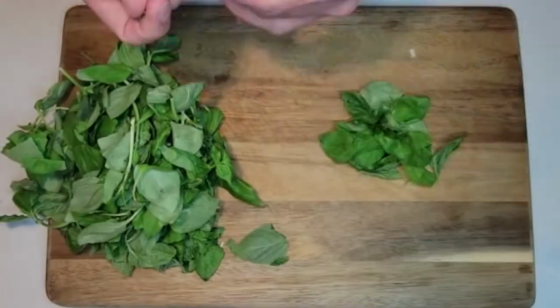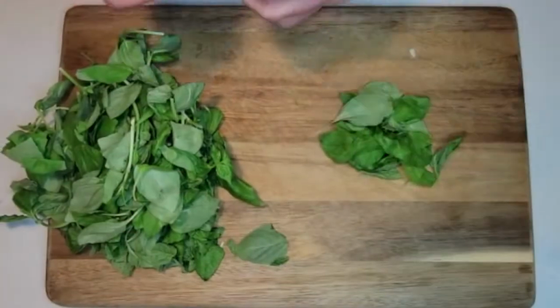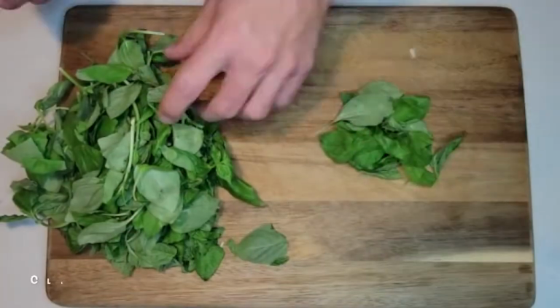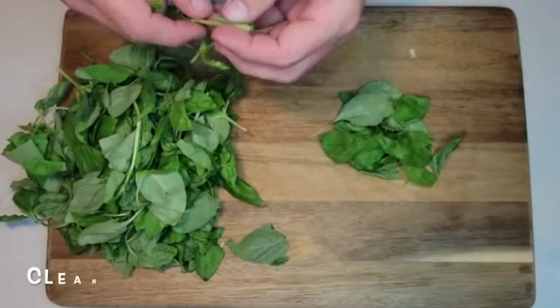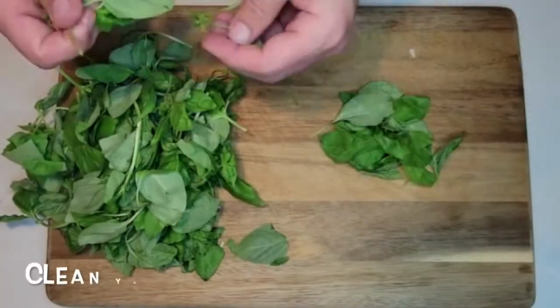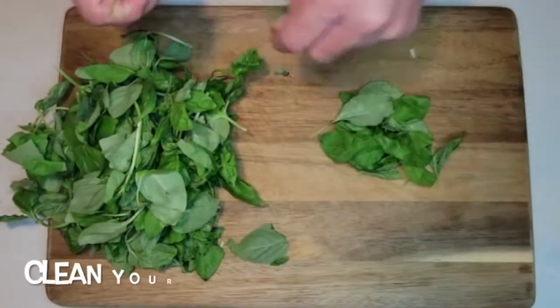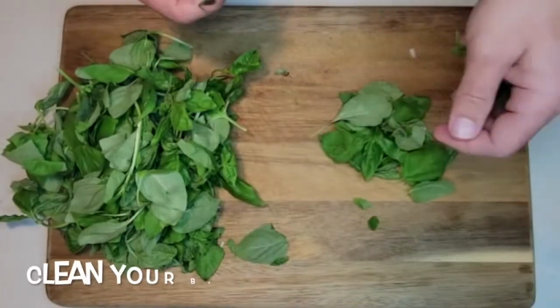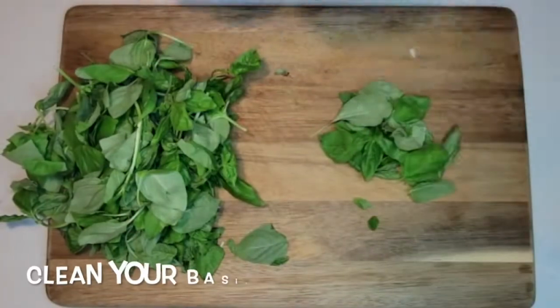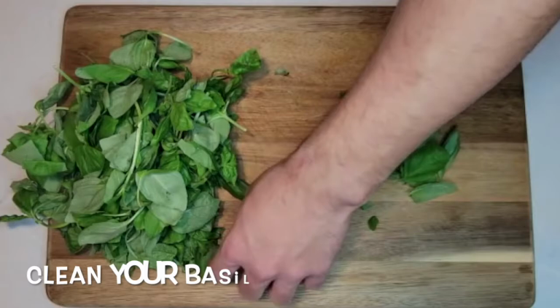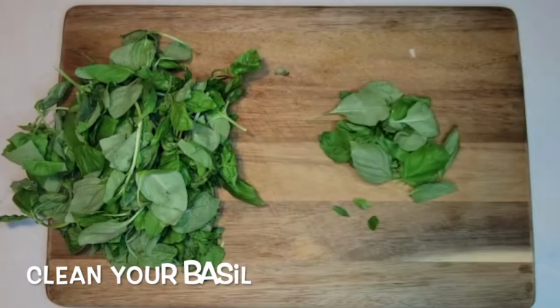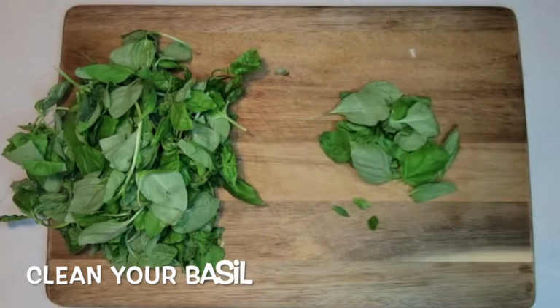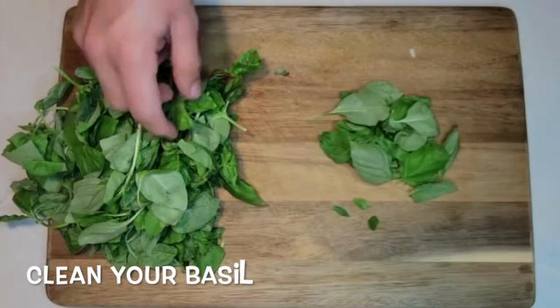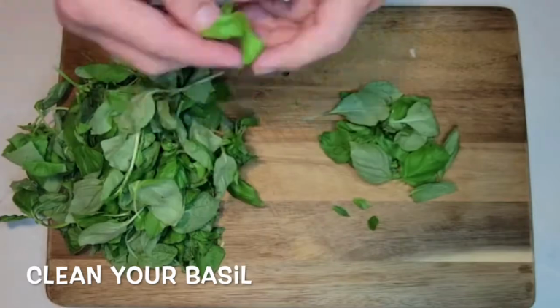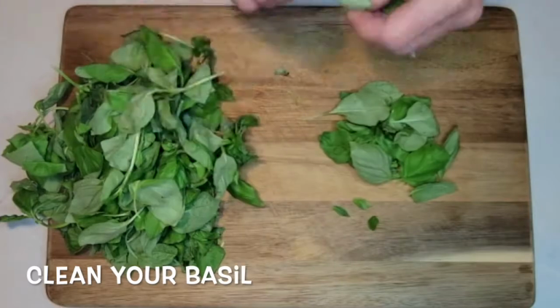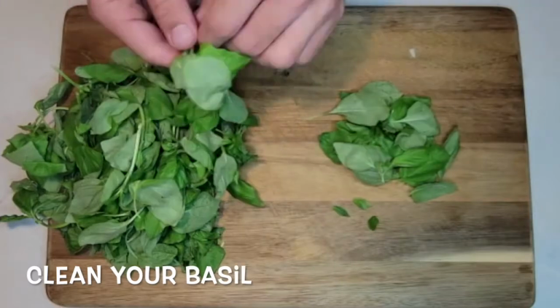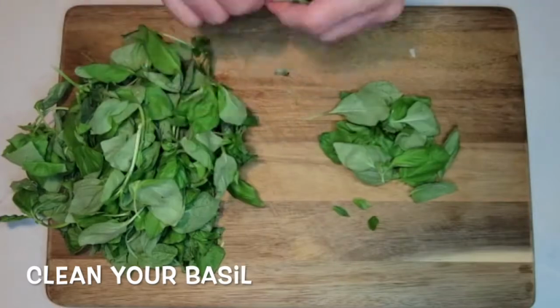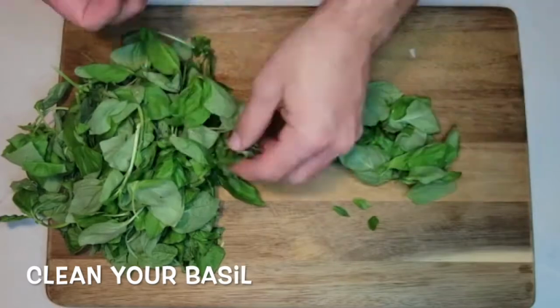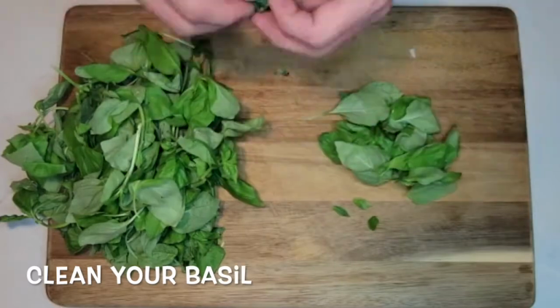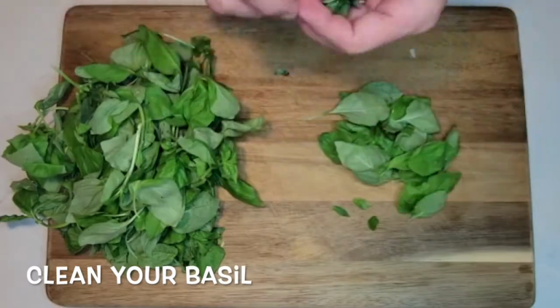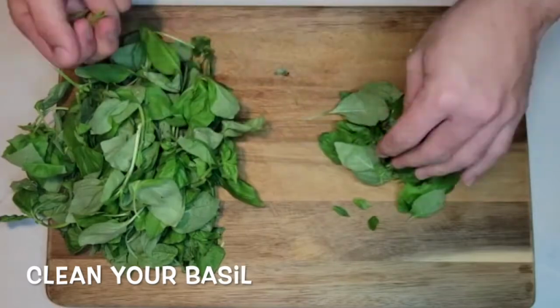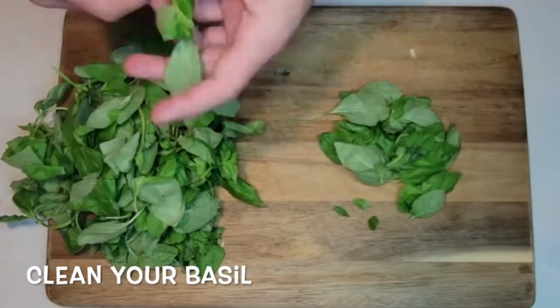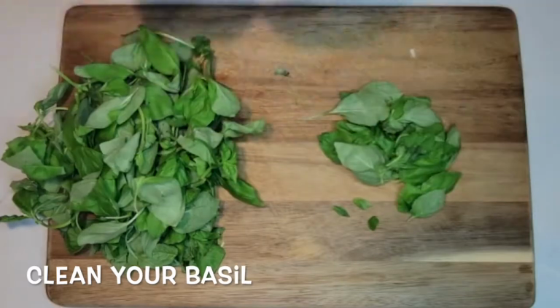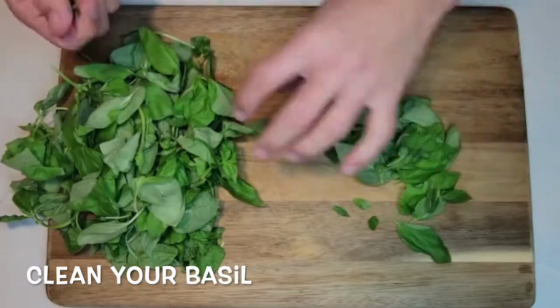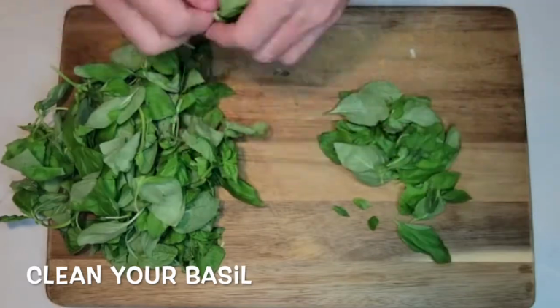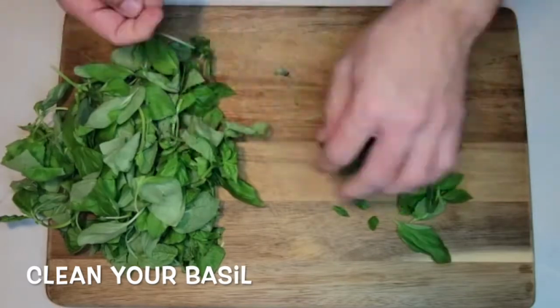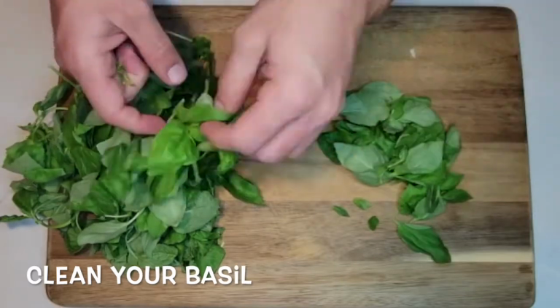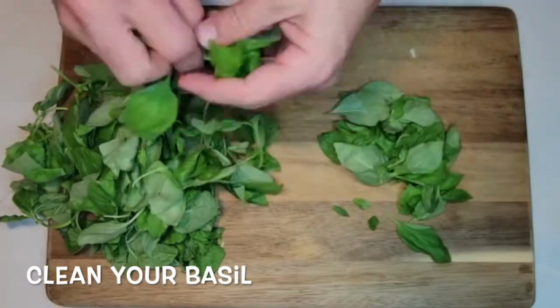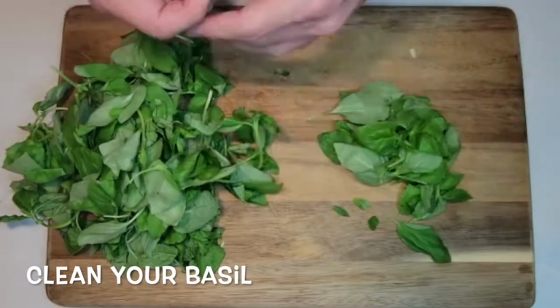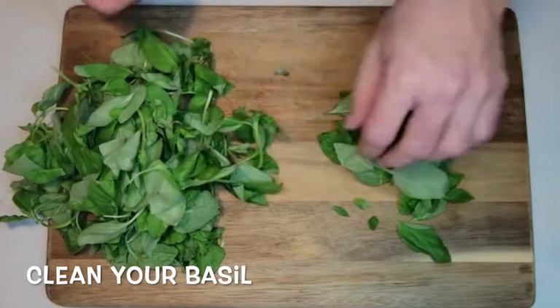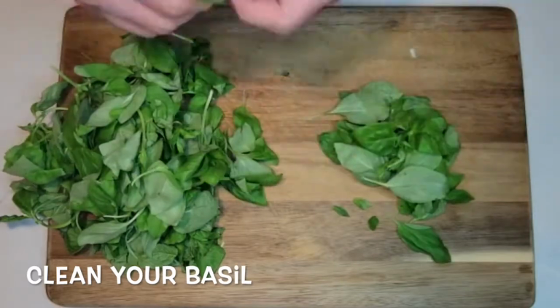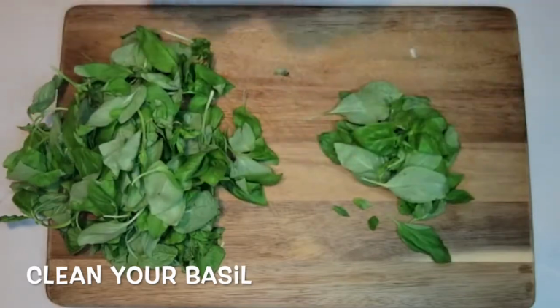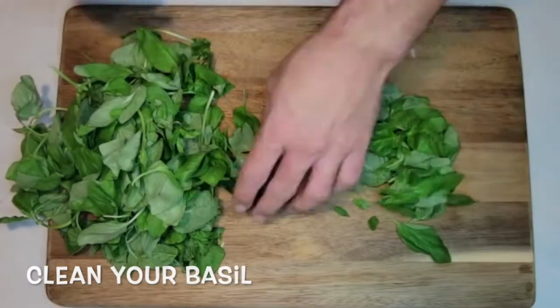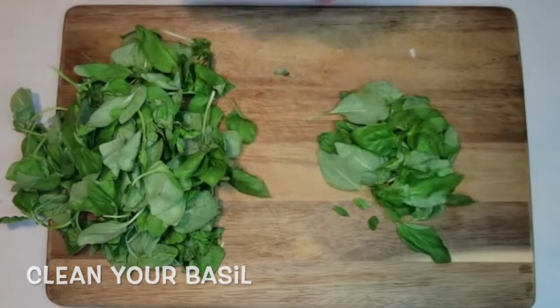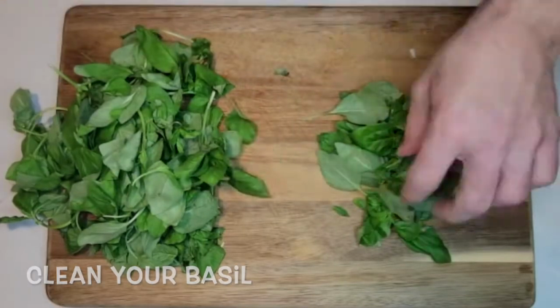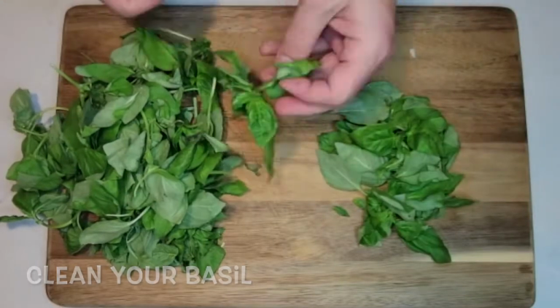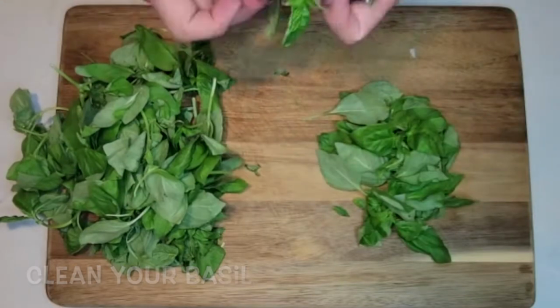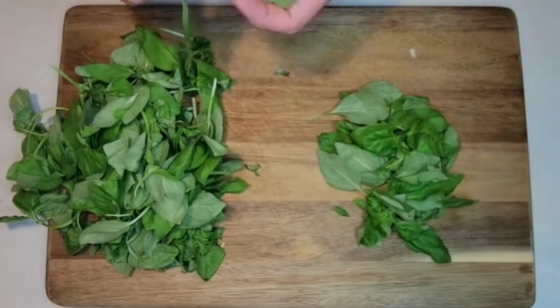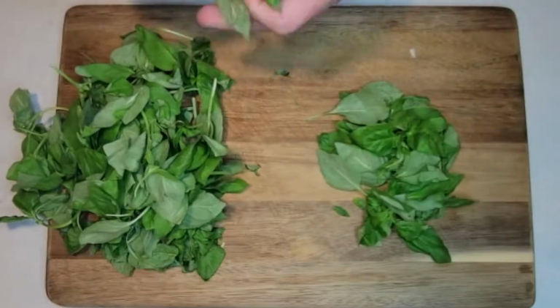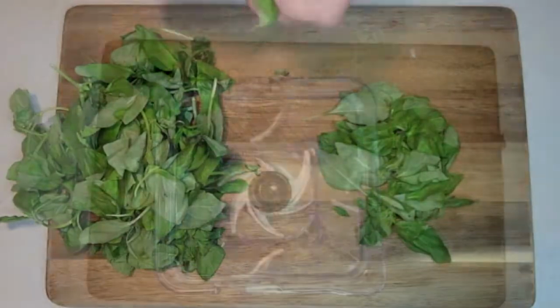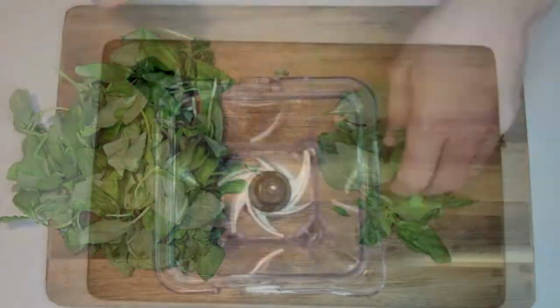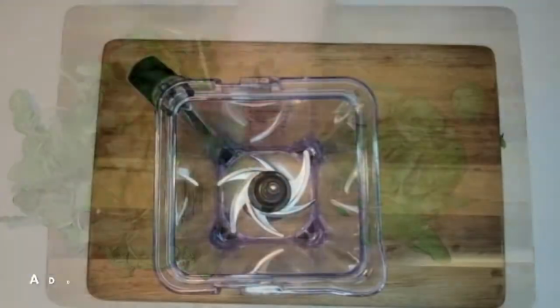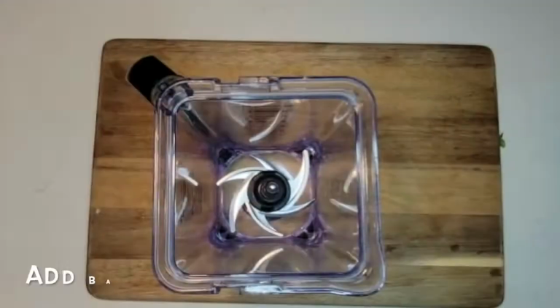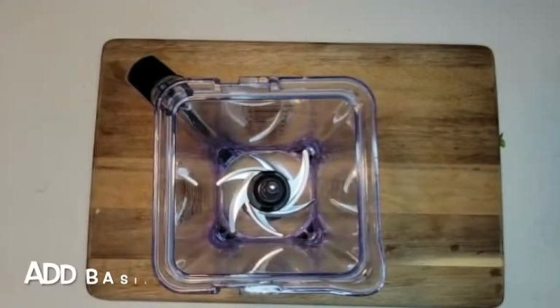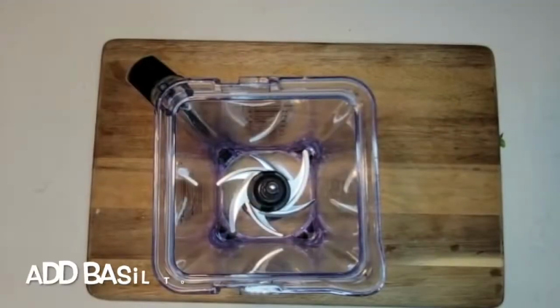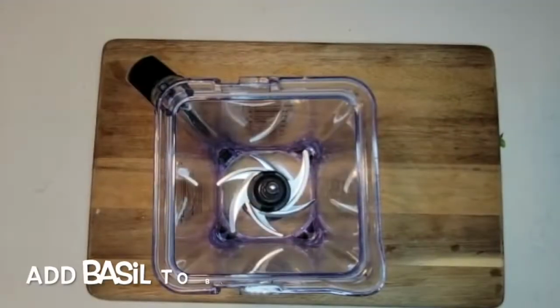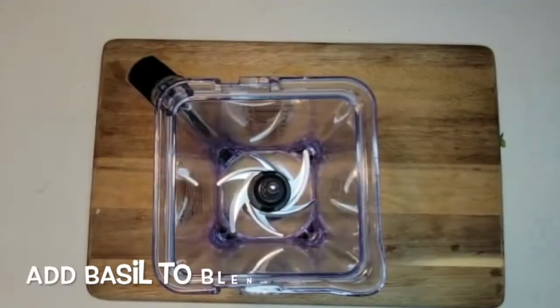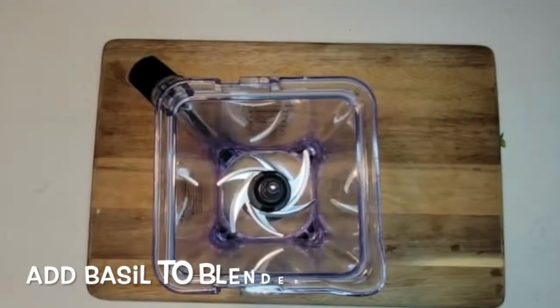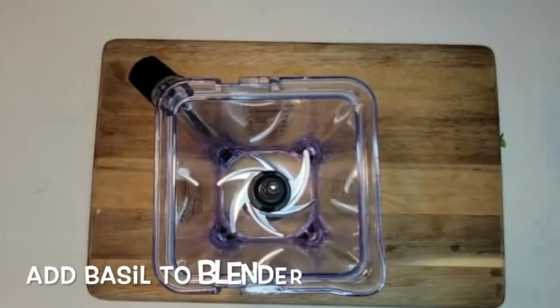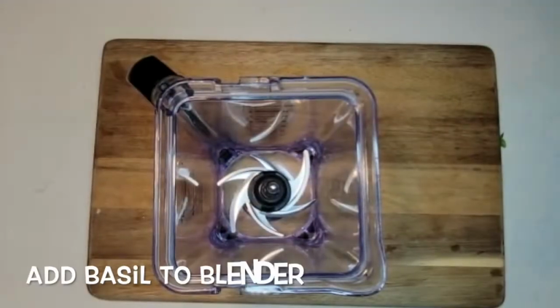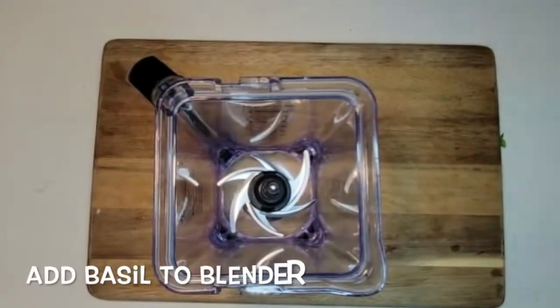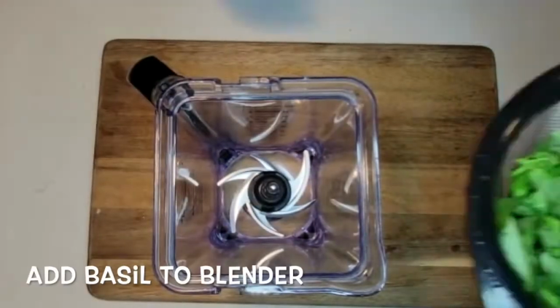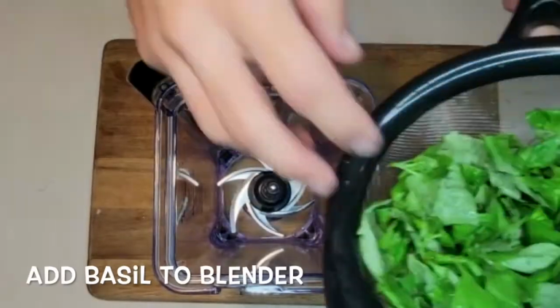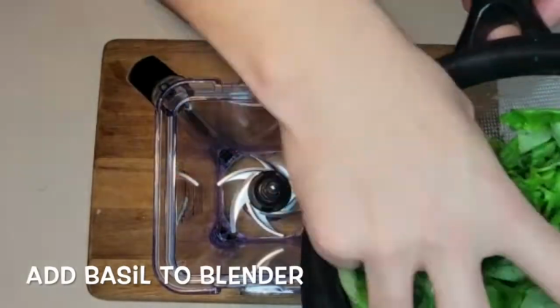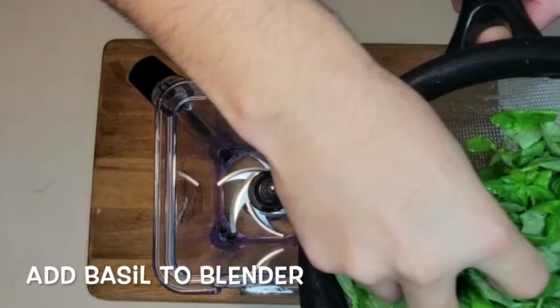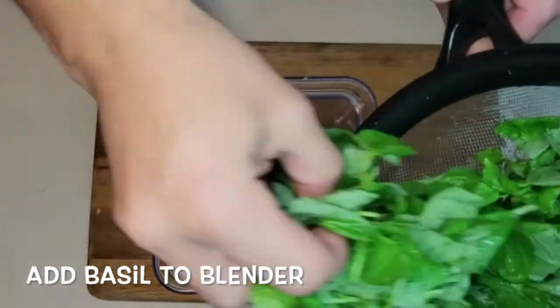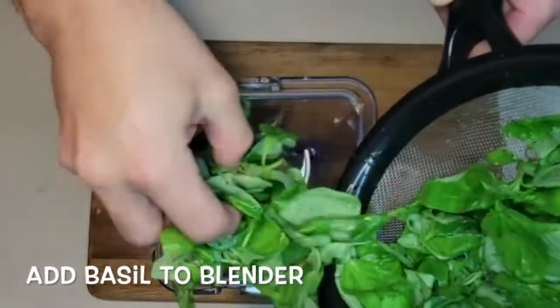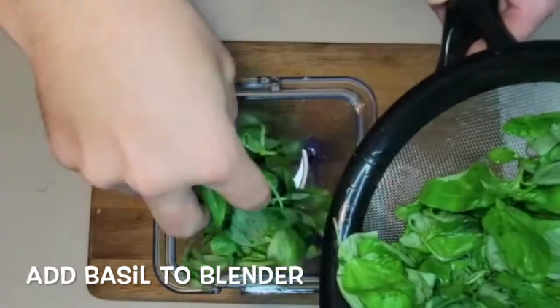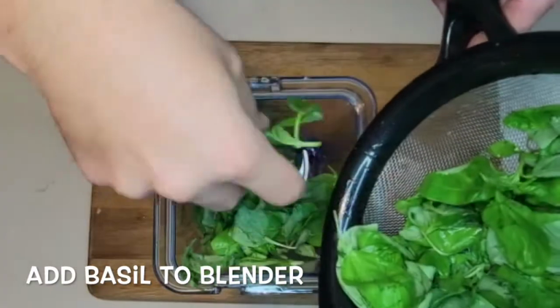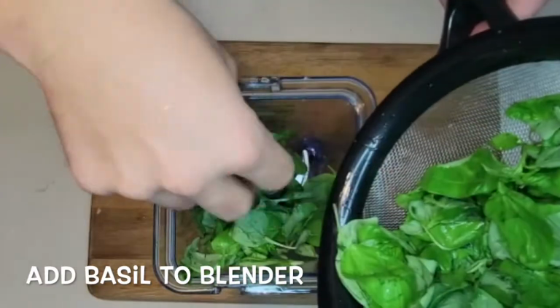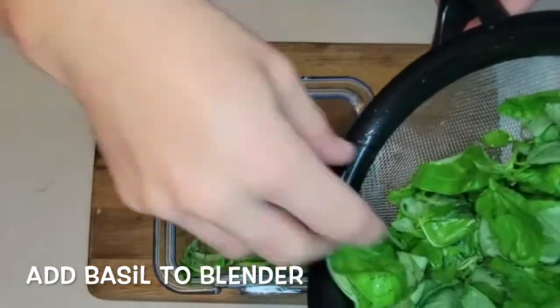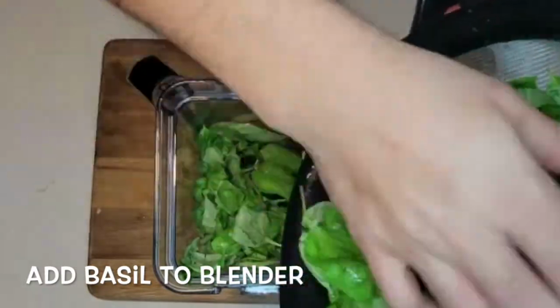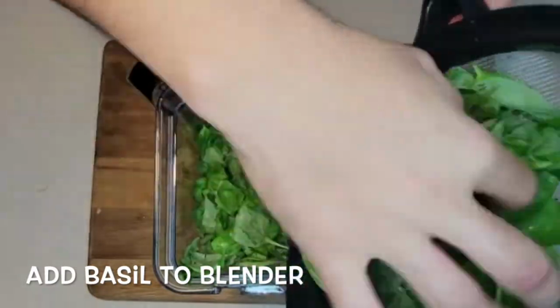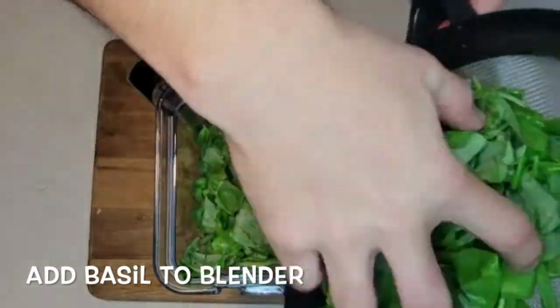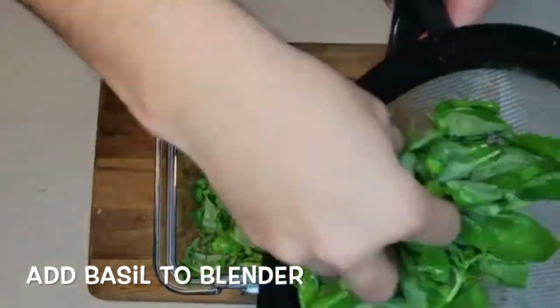We're going to start by cleaning the basil. Then we're gonna add the basil to the blender.